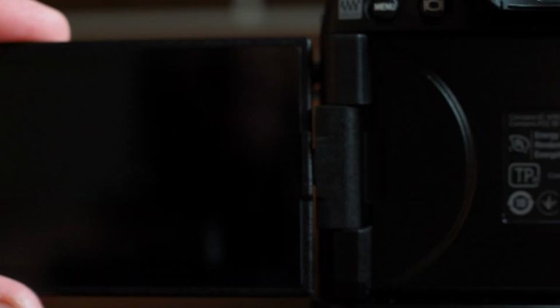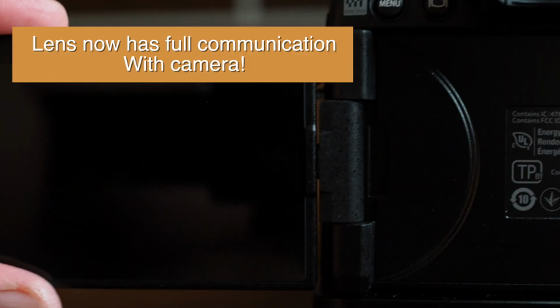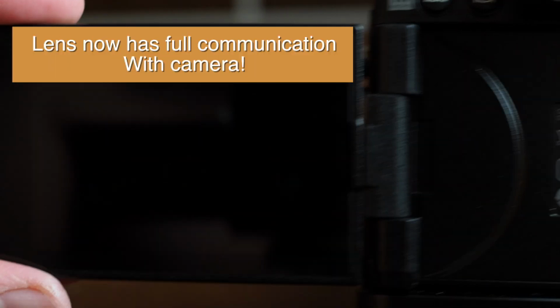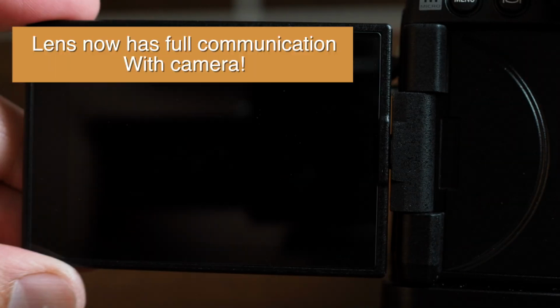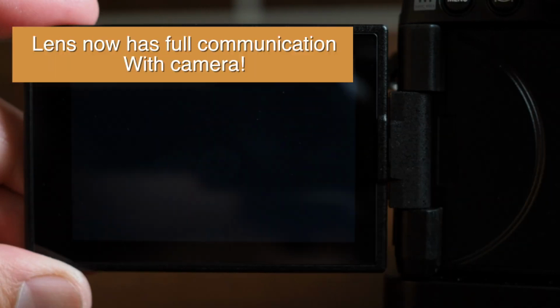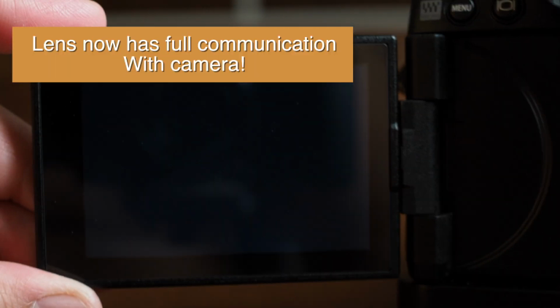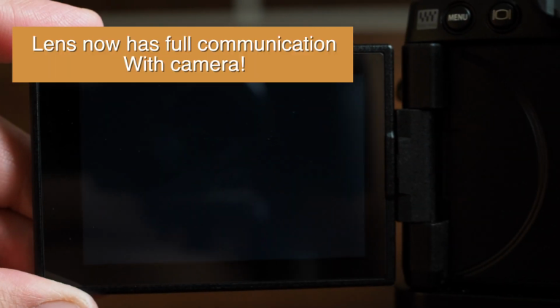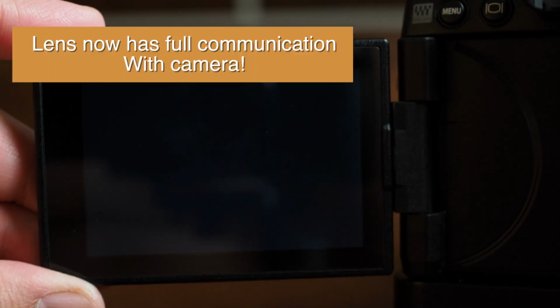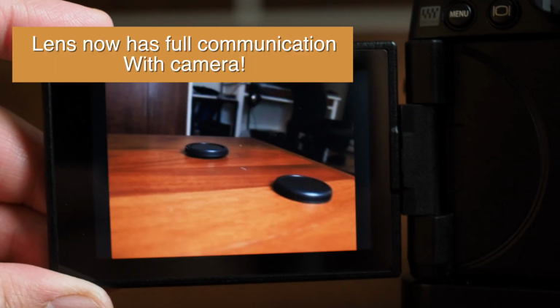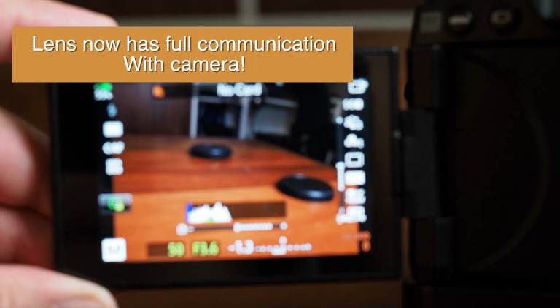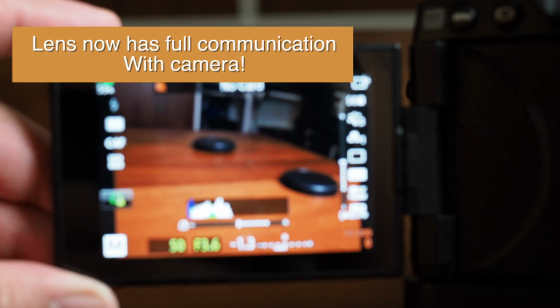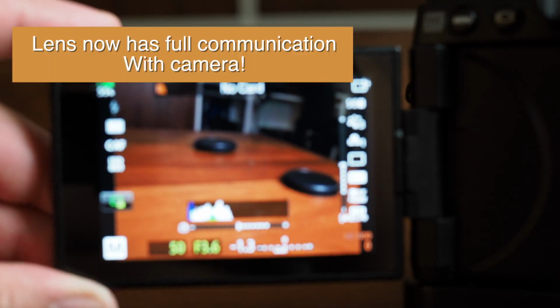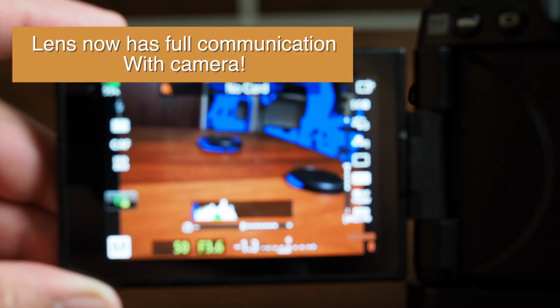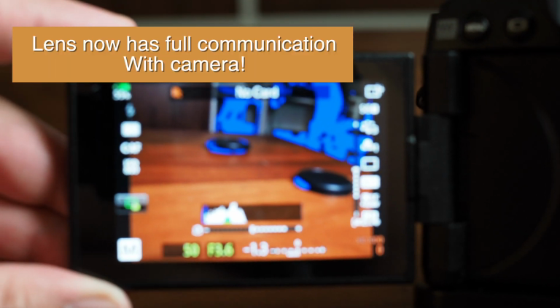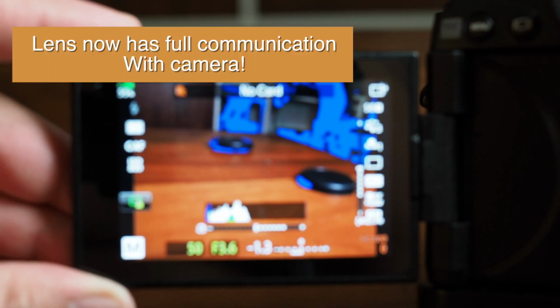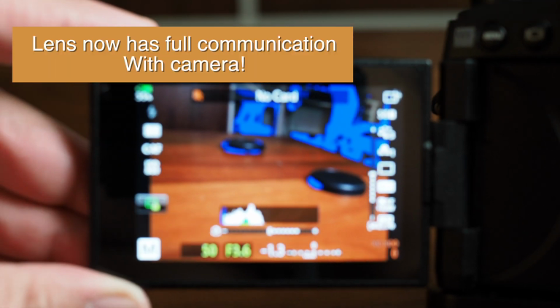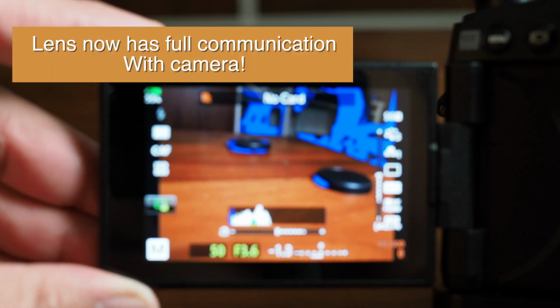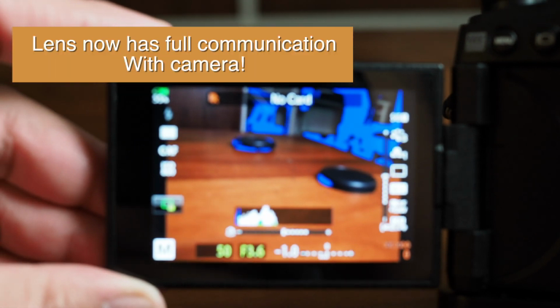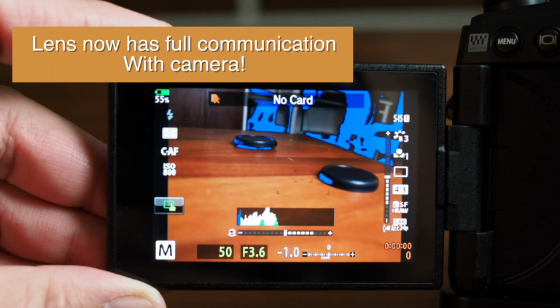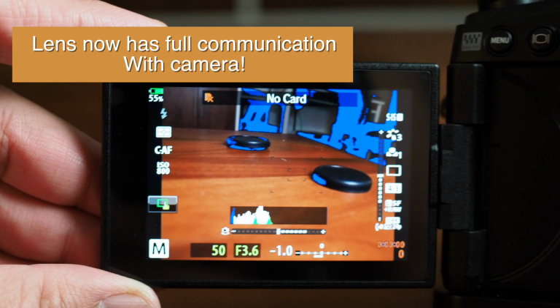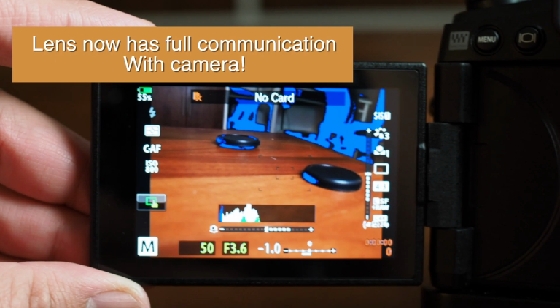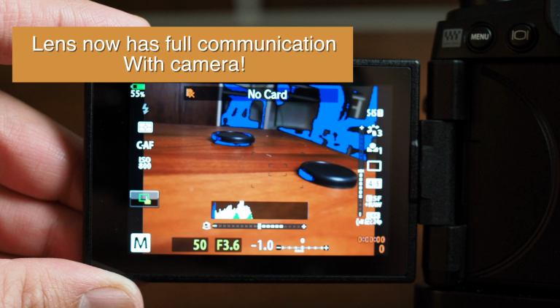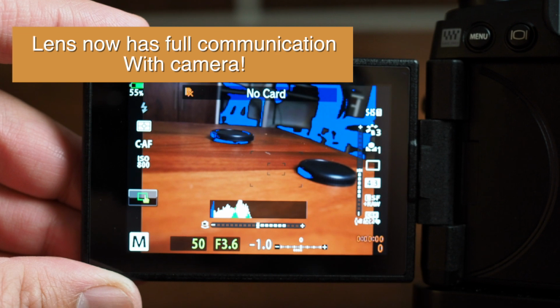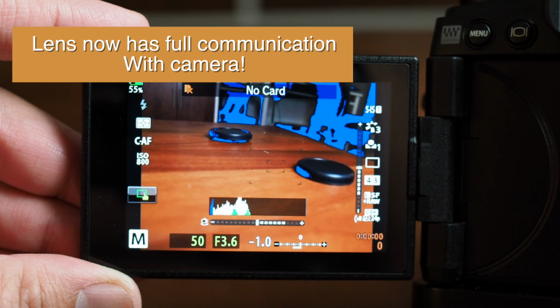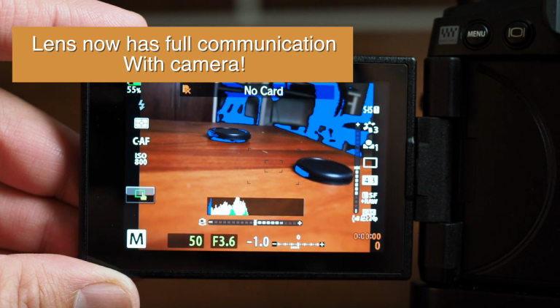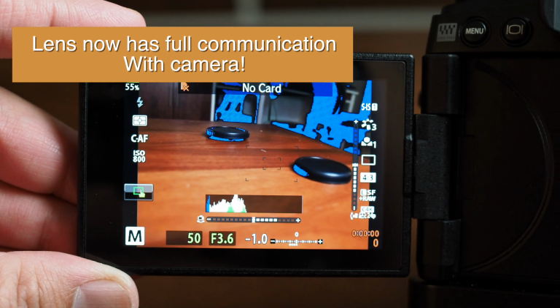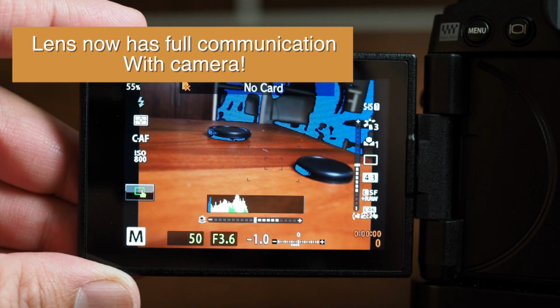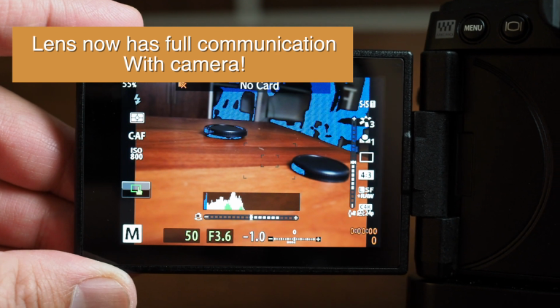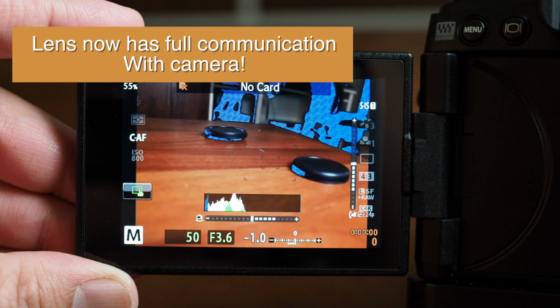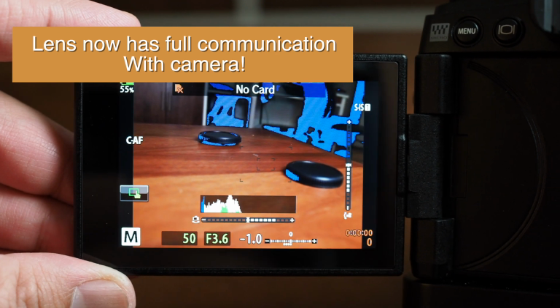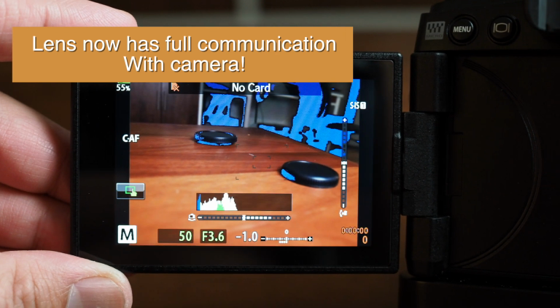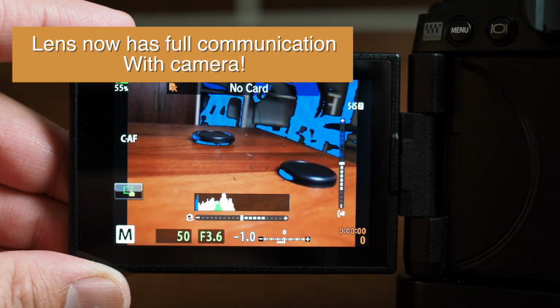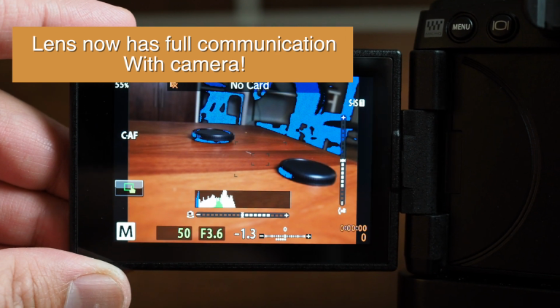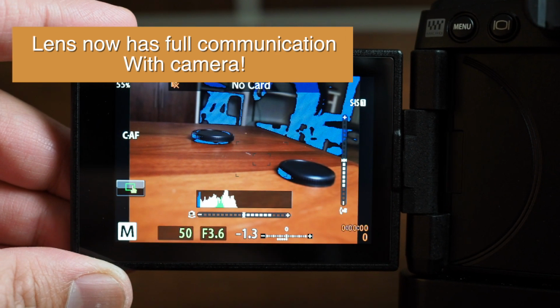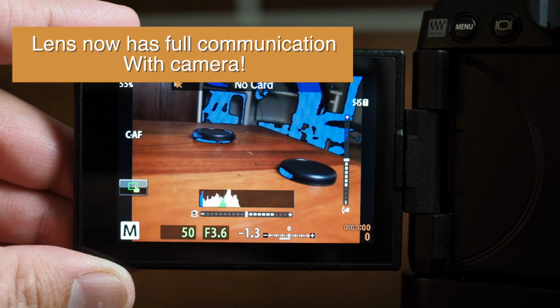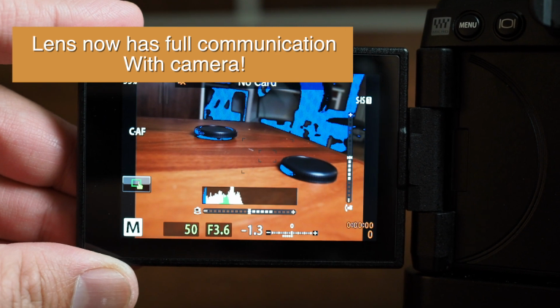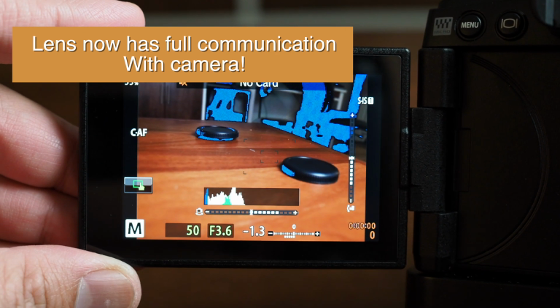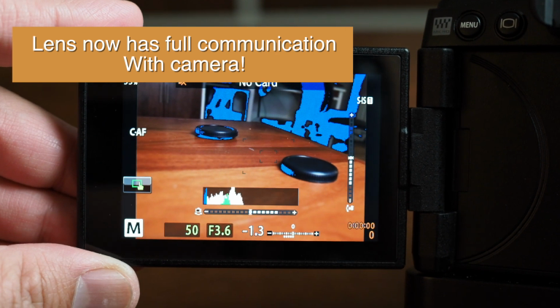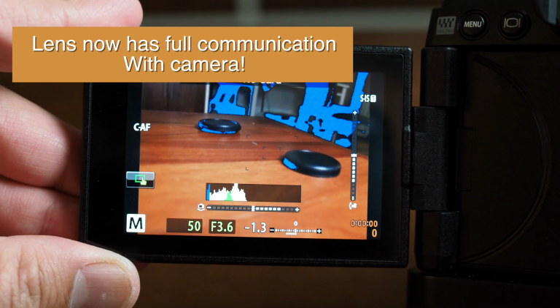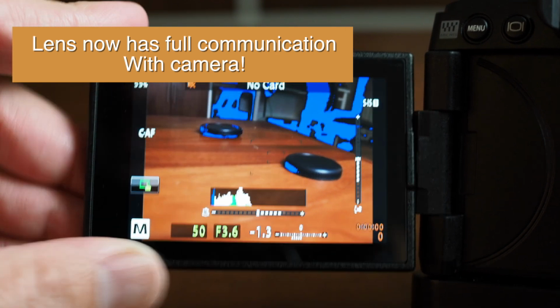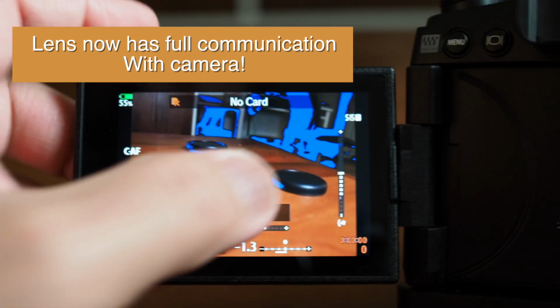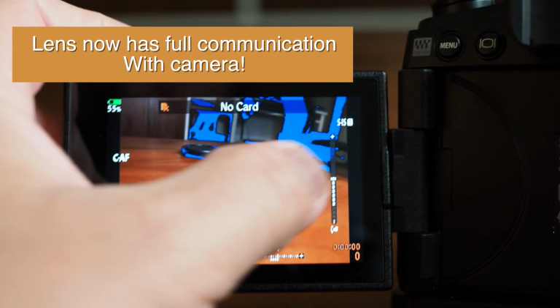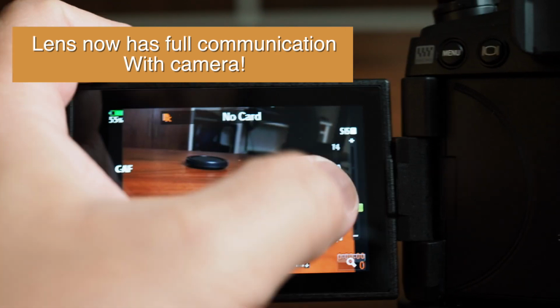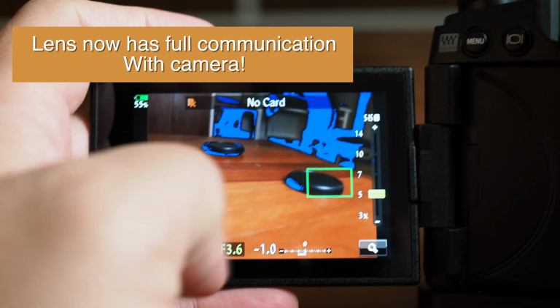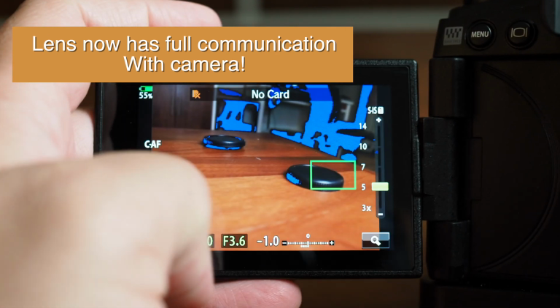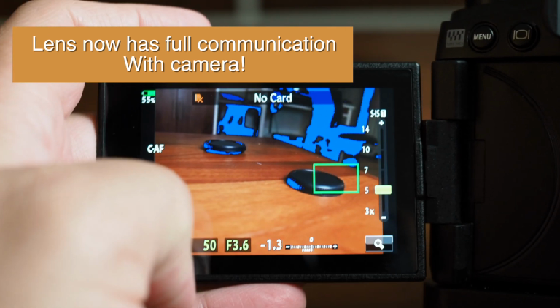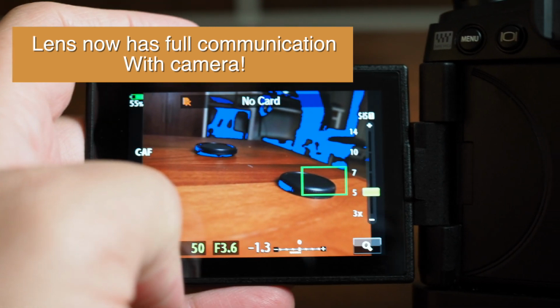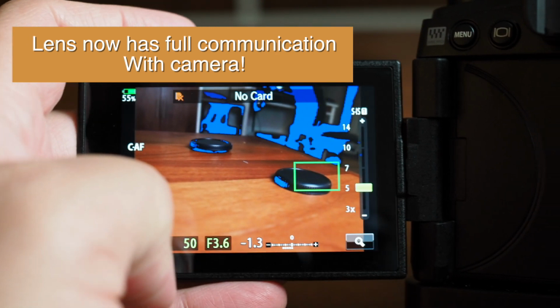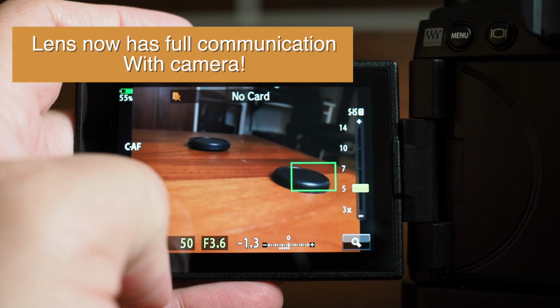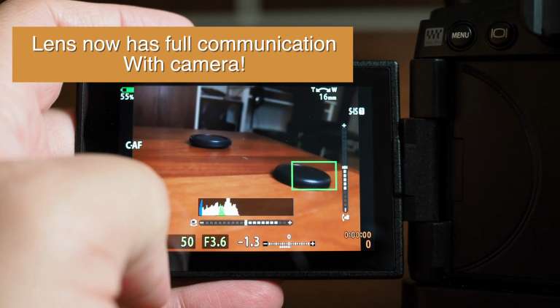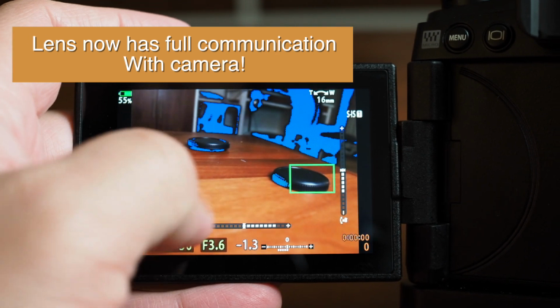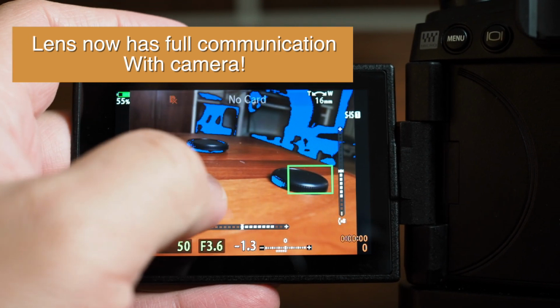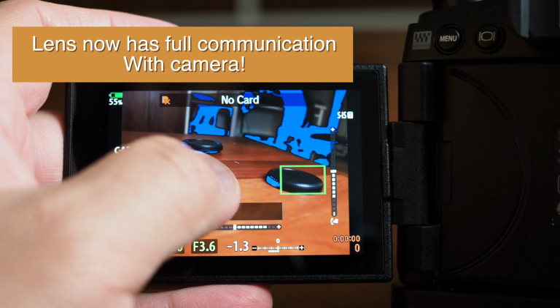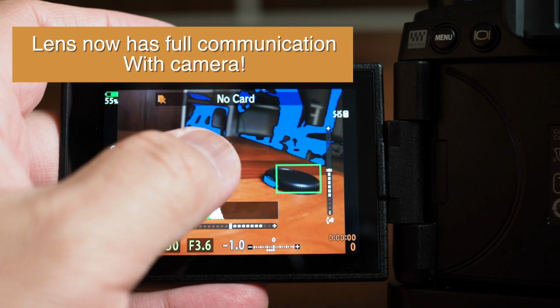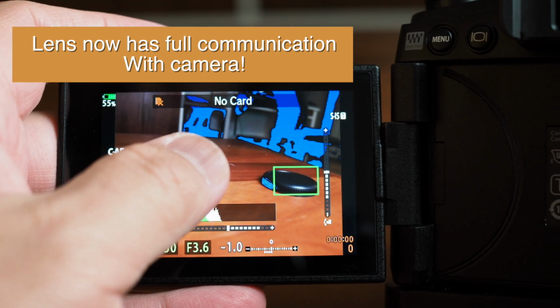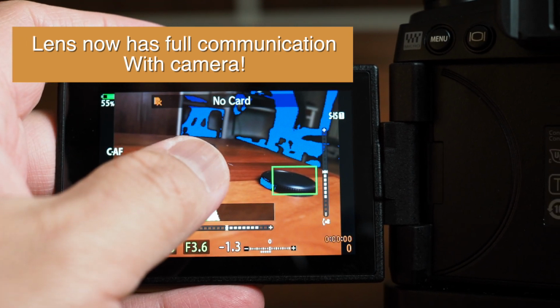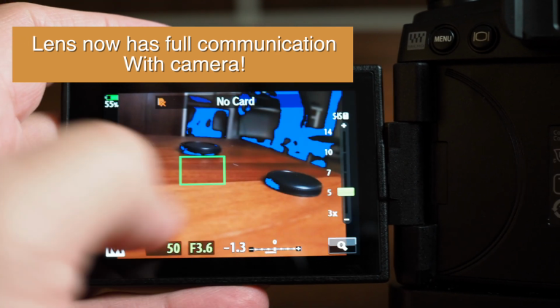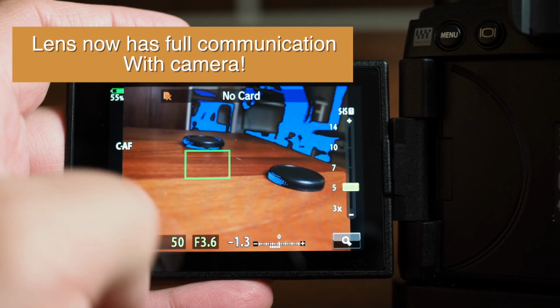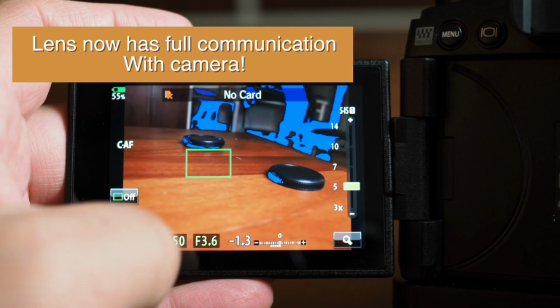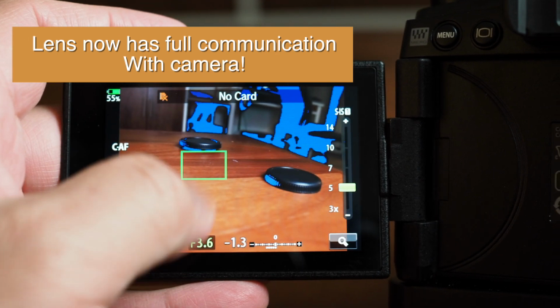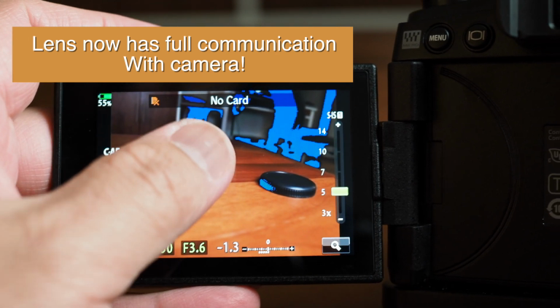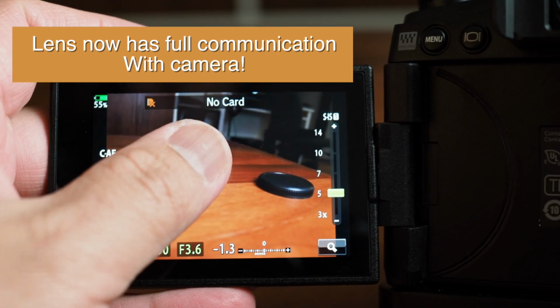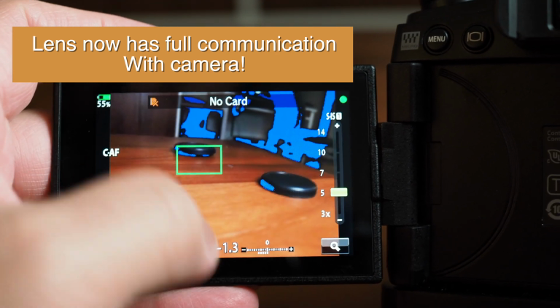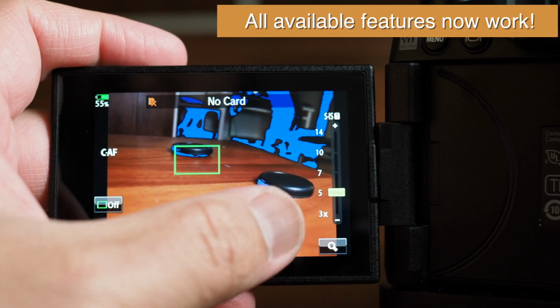Now with the hole large enough for the locking pin to extend, the lens communicates with the camera and all available features work as intended.